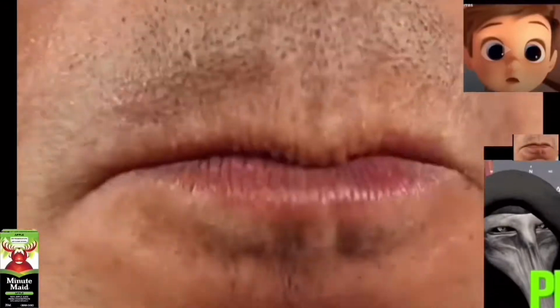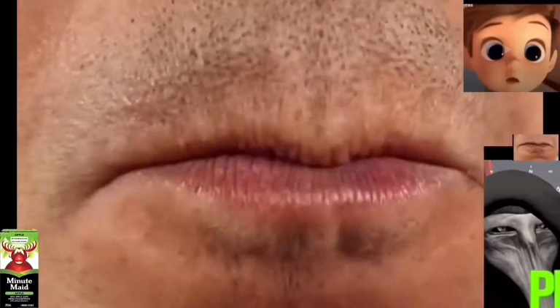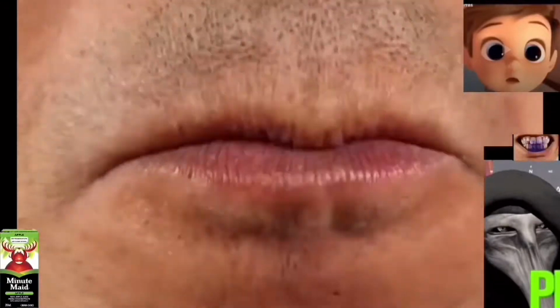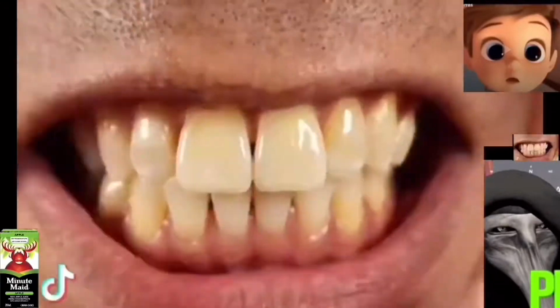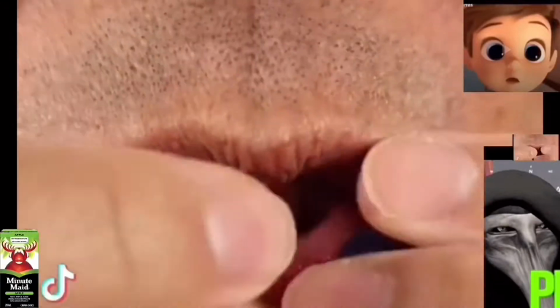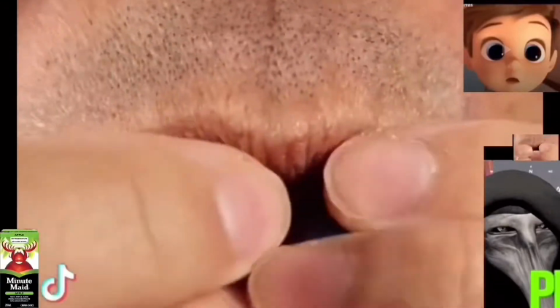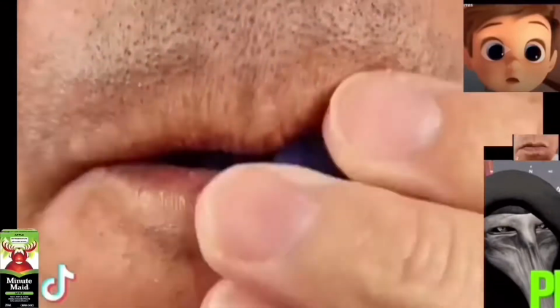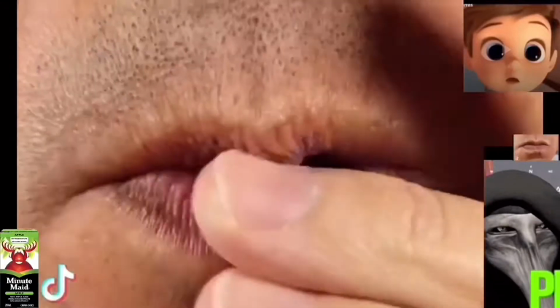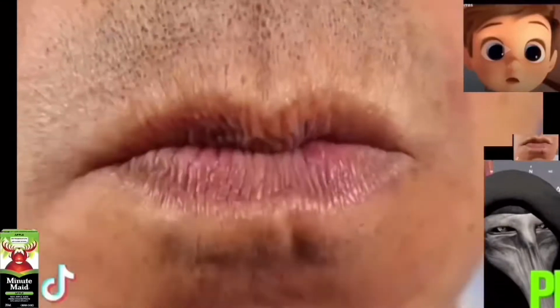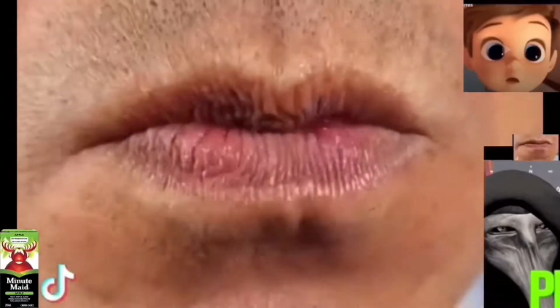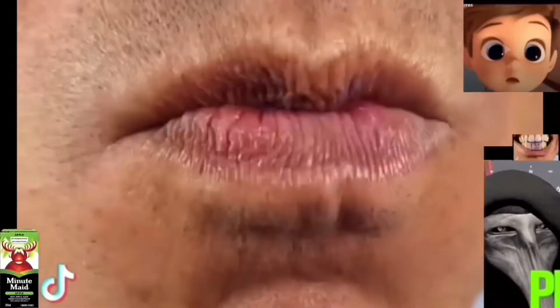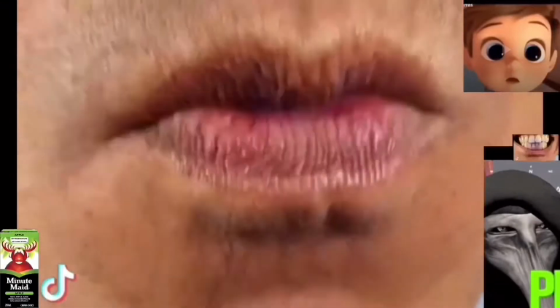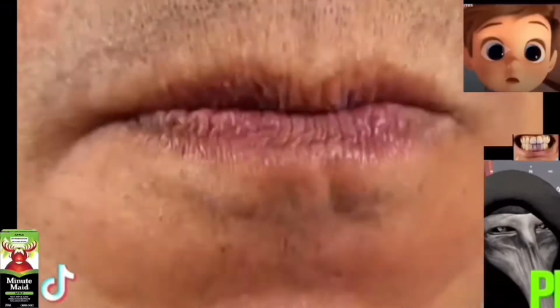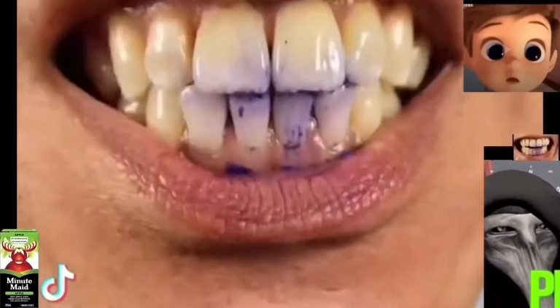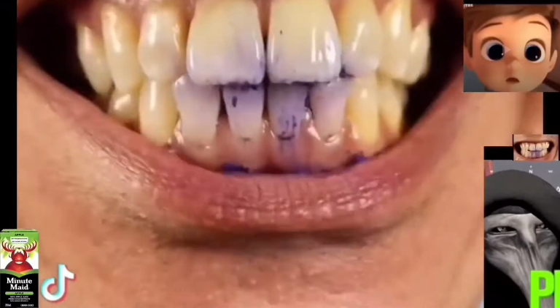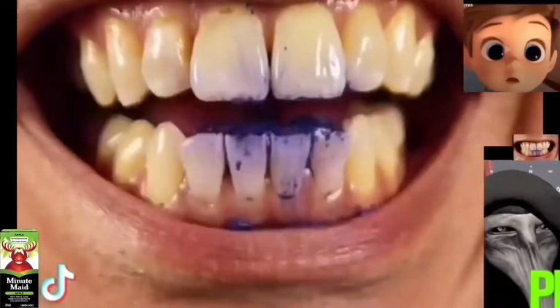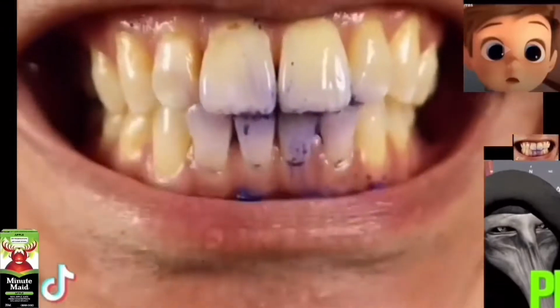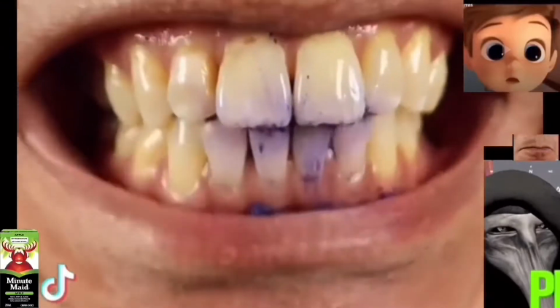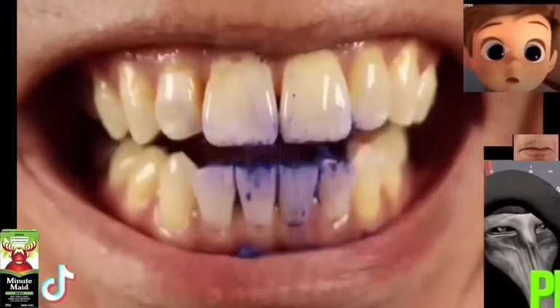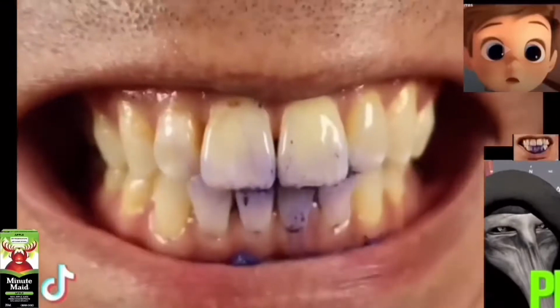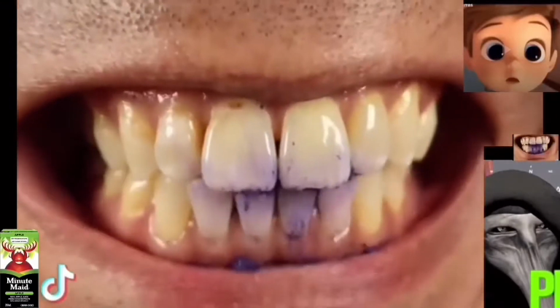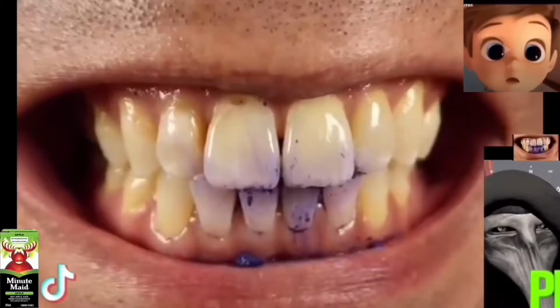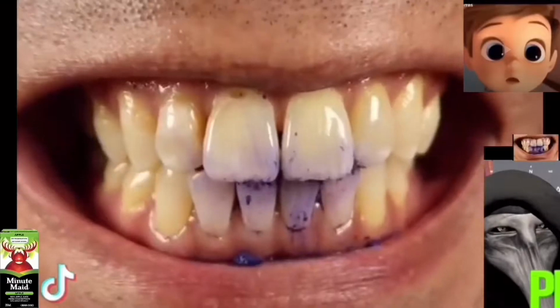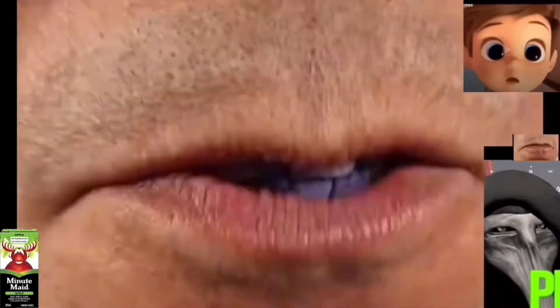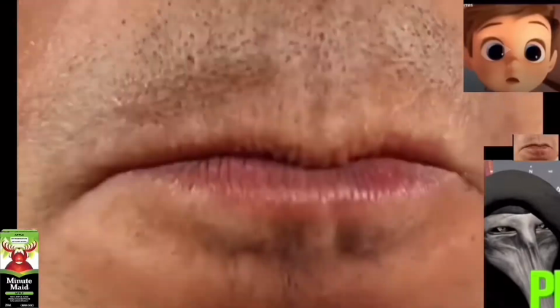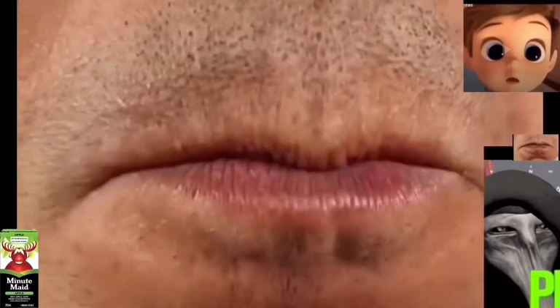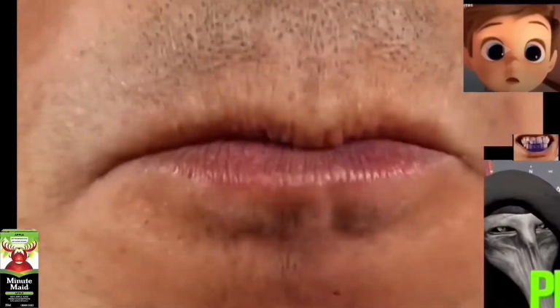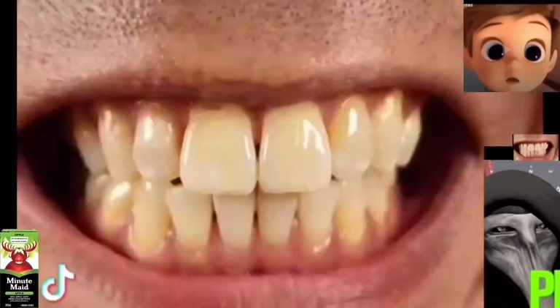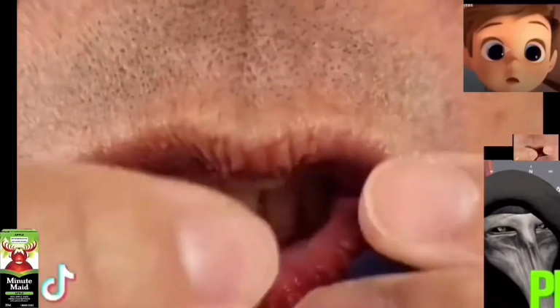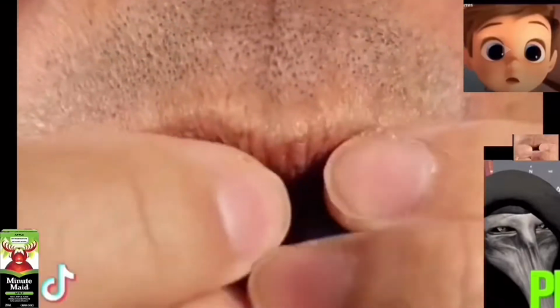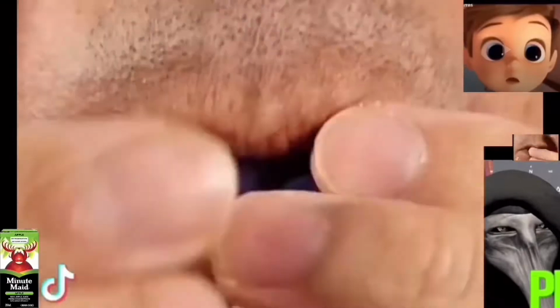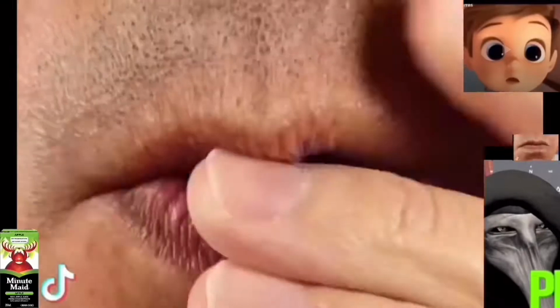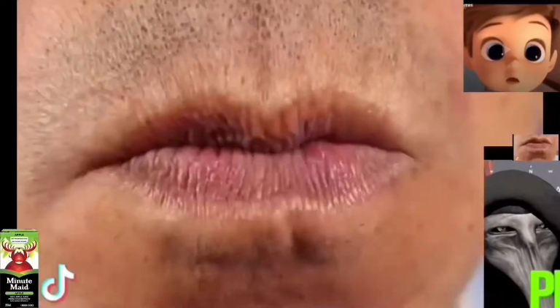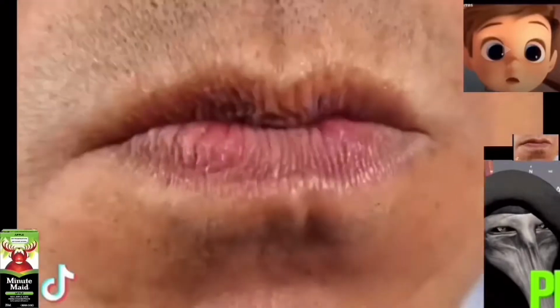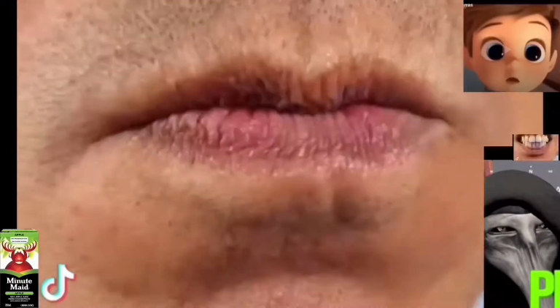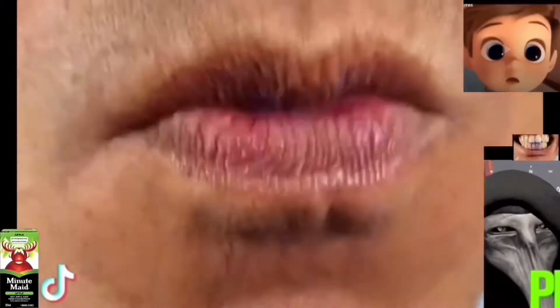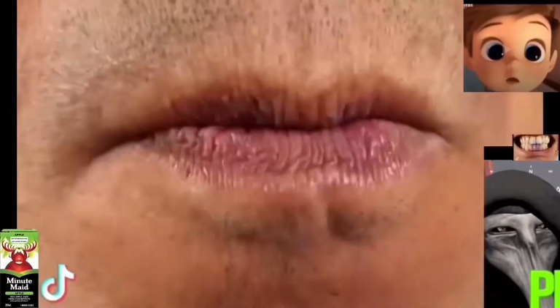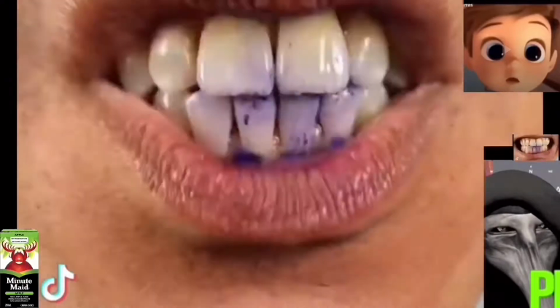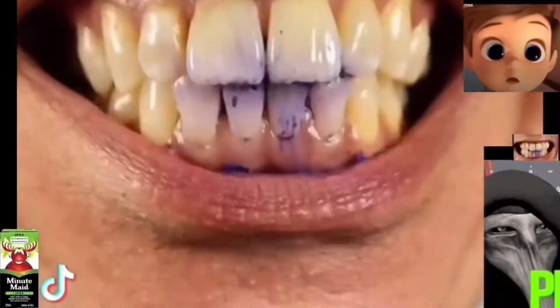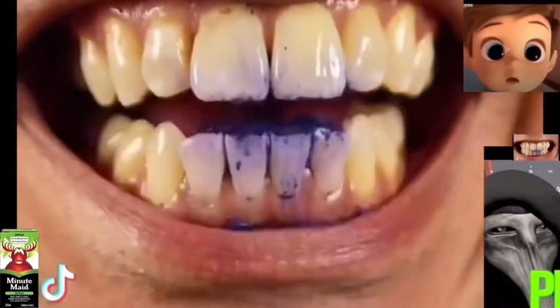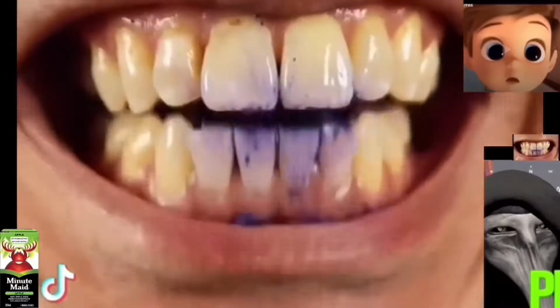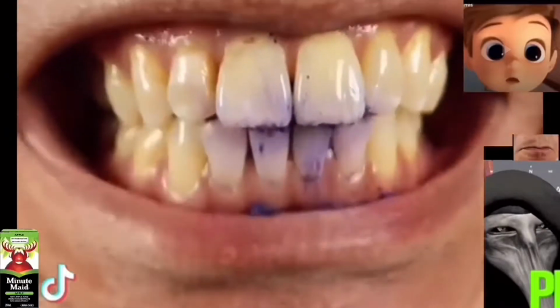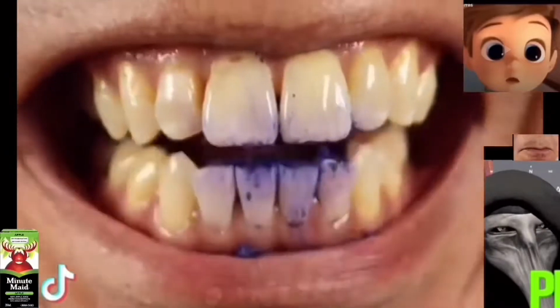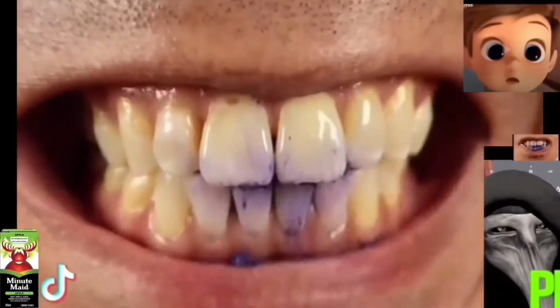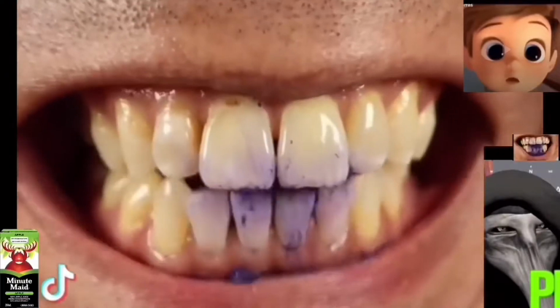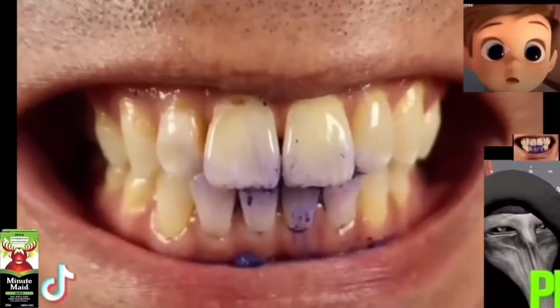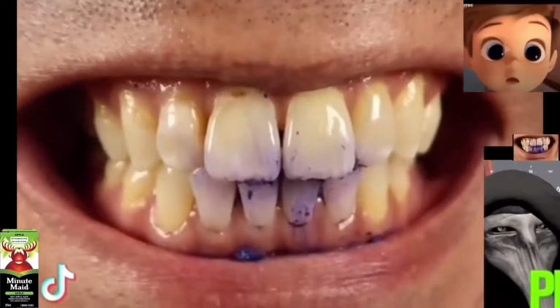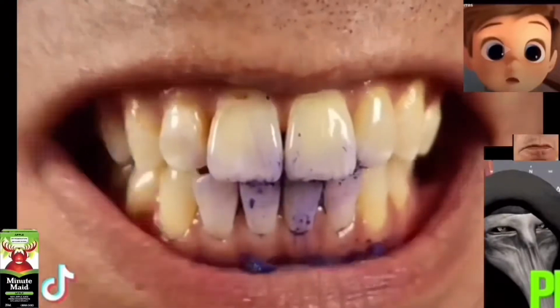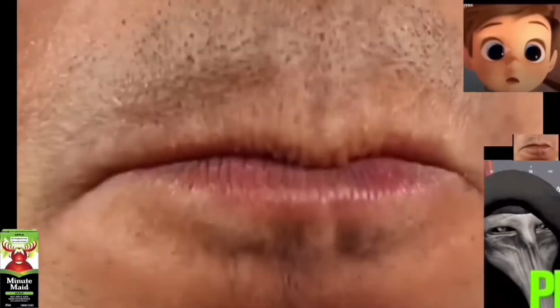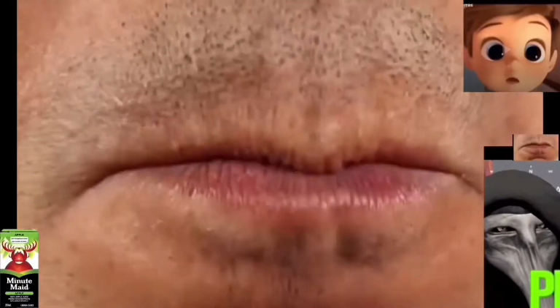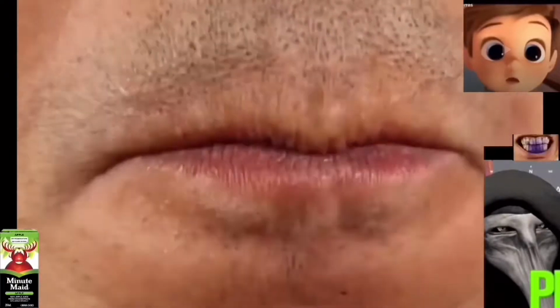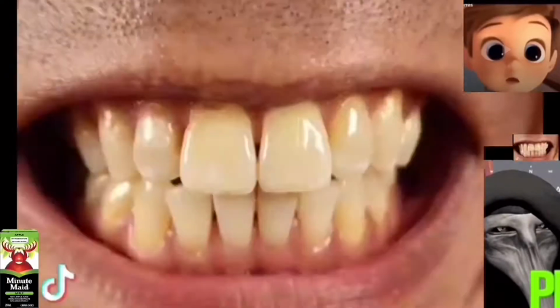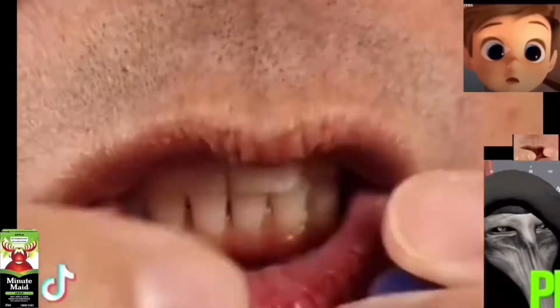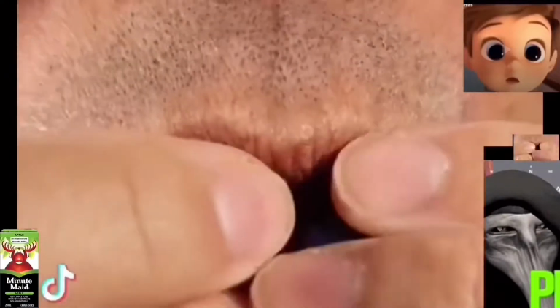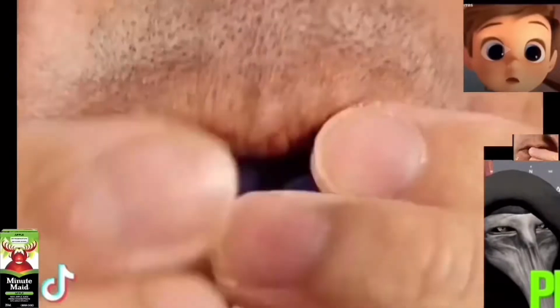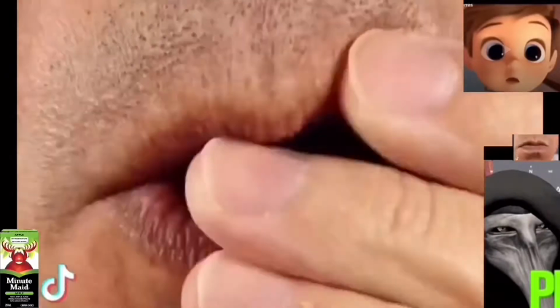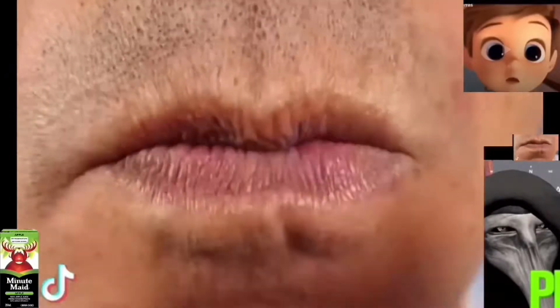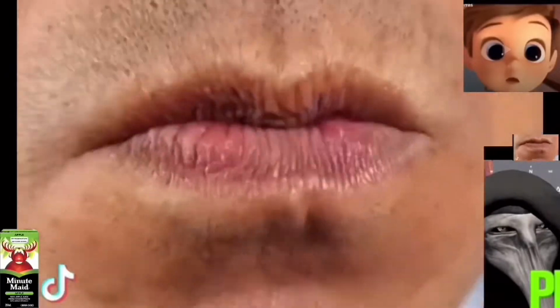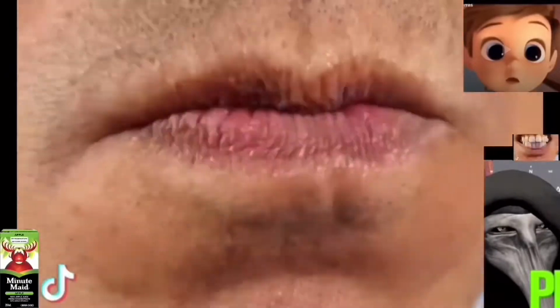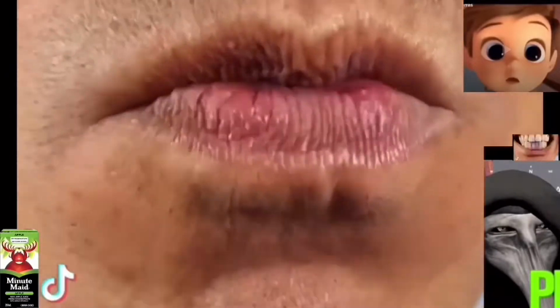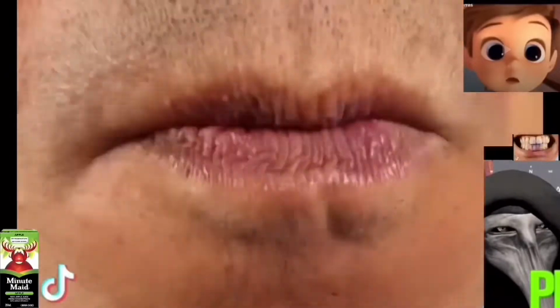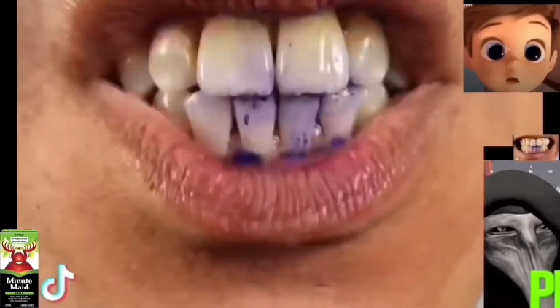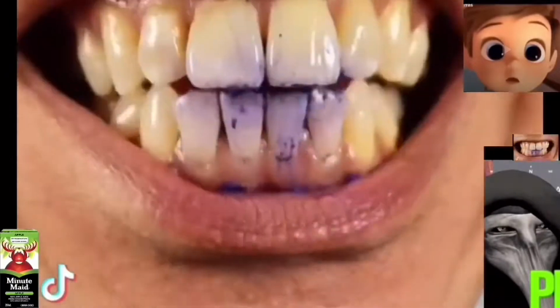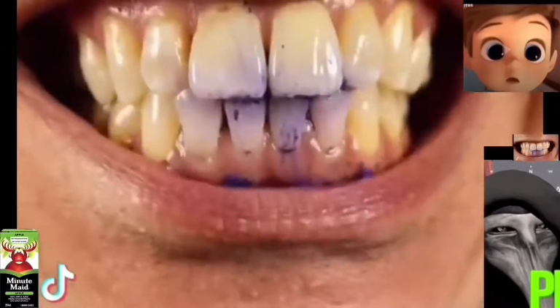Up first, the Philips Sonicare 6500. With over 18,000 reviews, this toothbrush ranks as one of the best on Amazon. So let's see what all the hype is about.